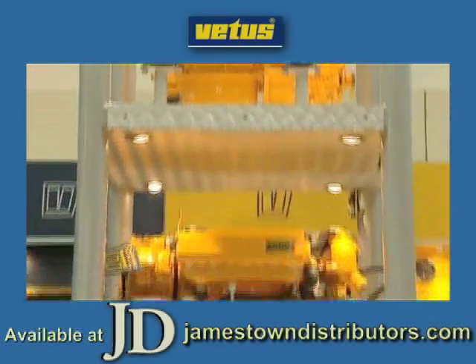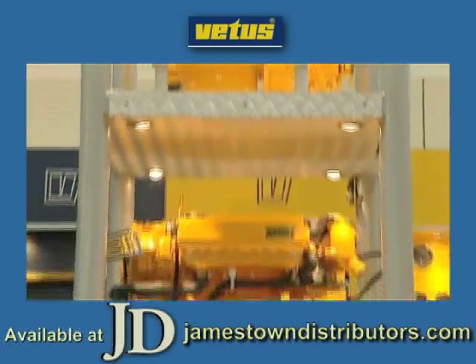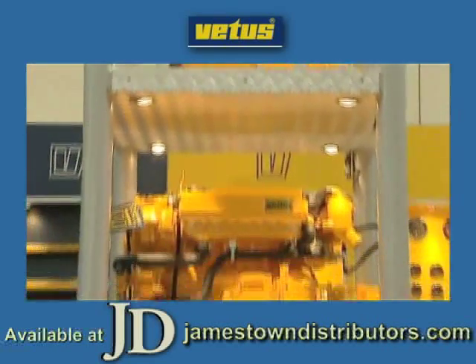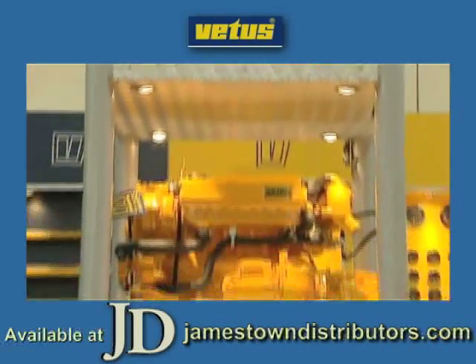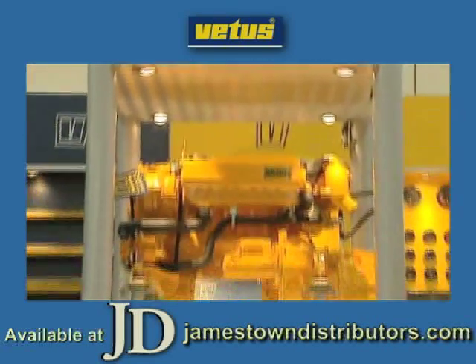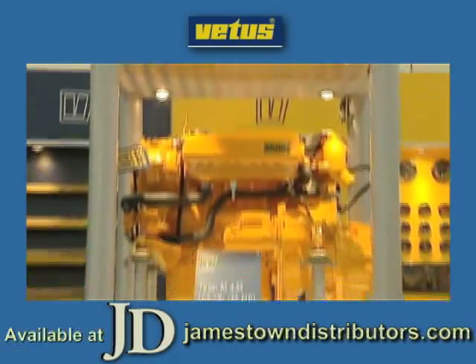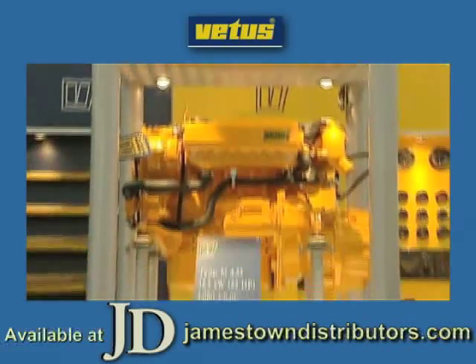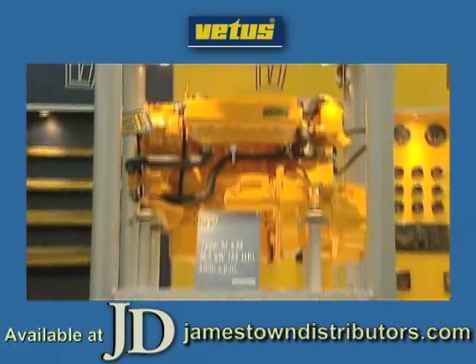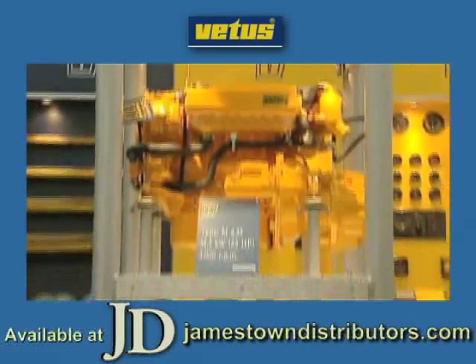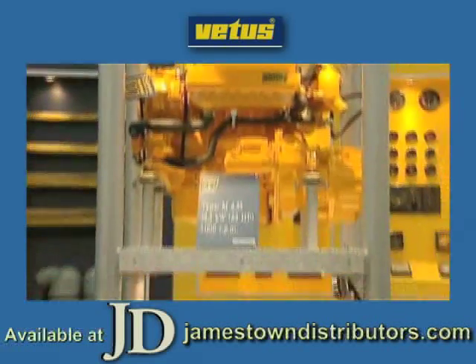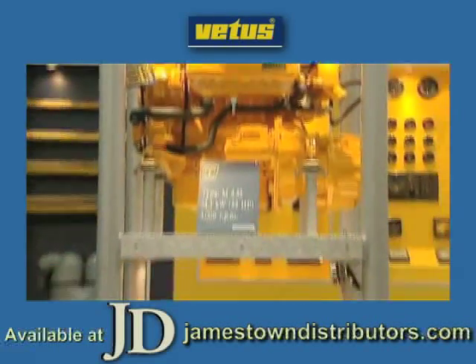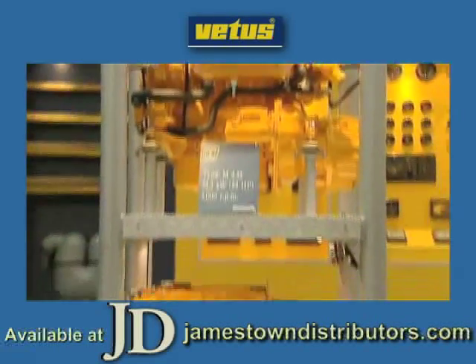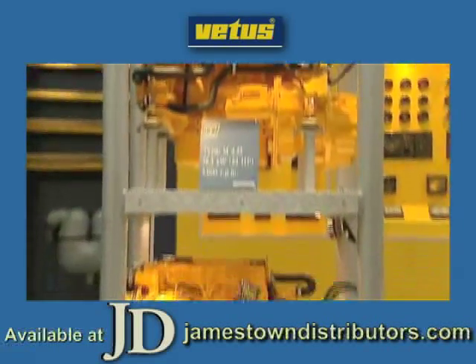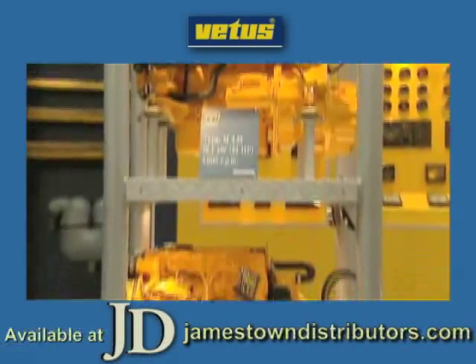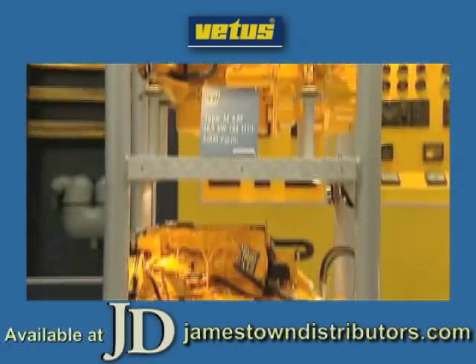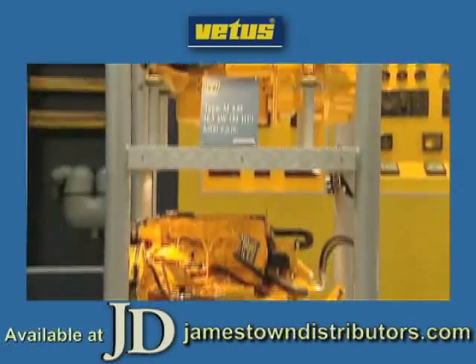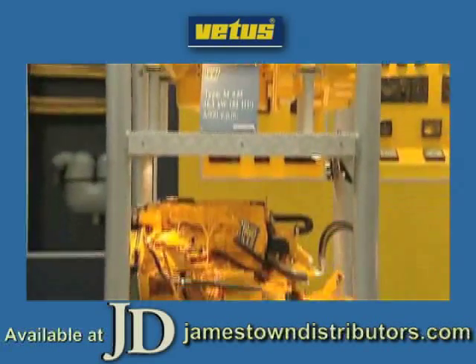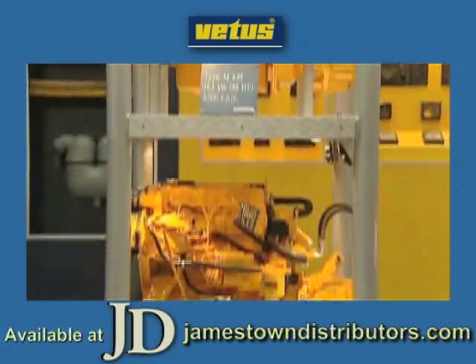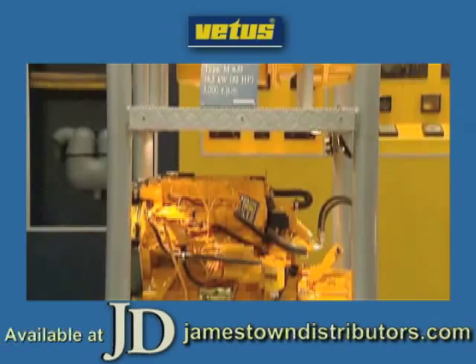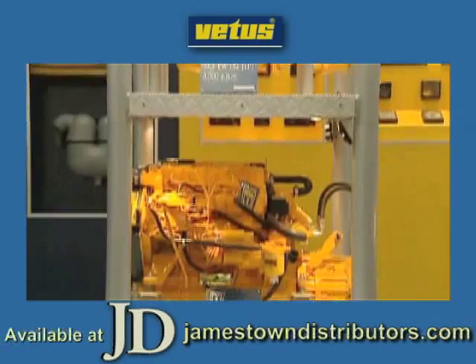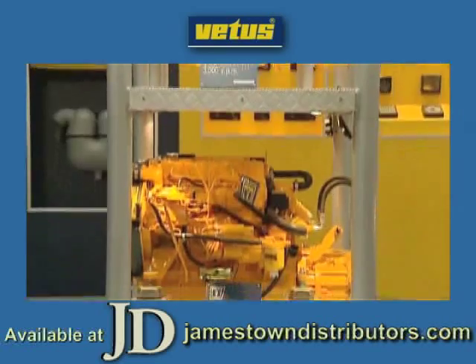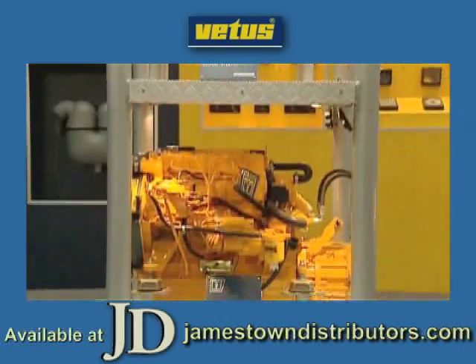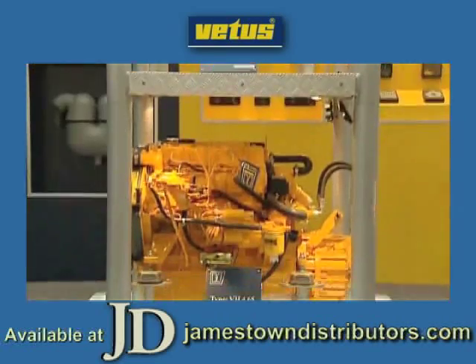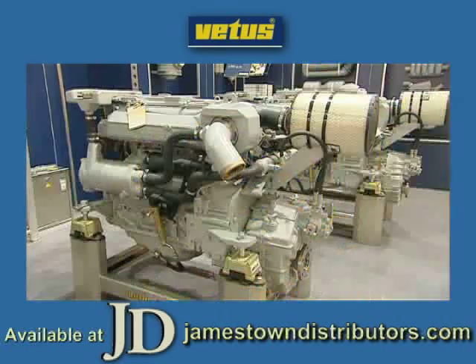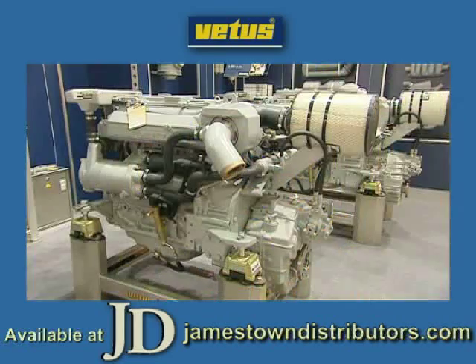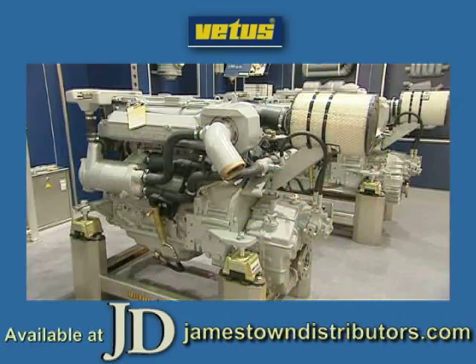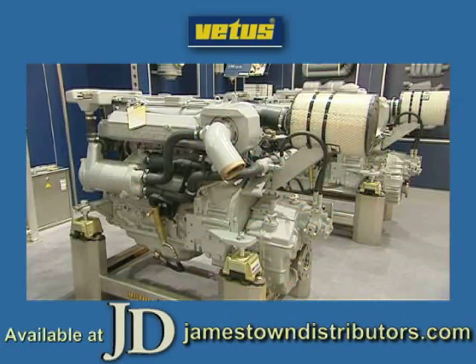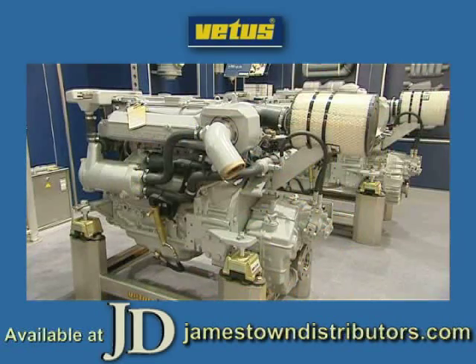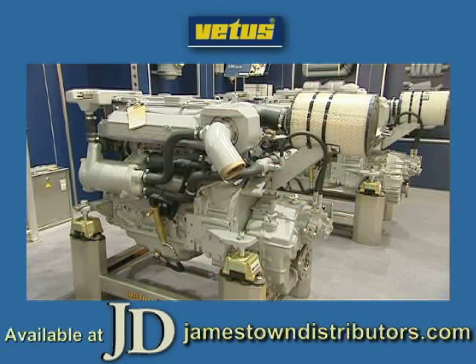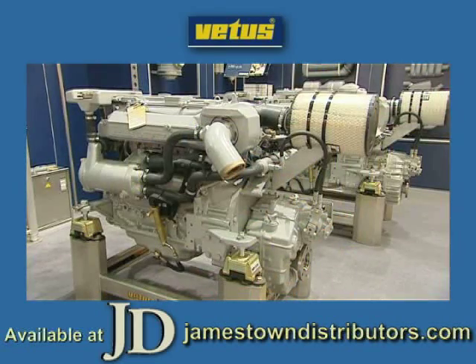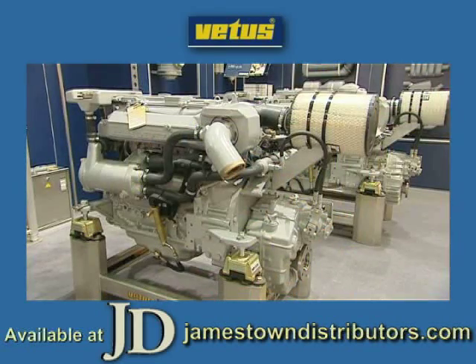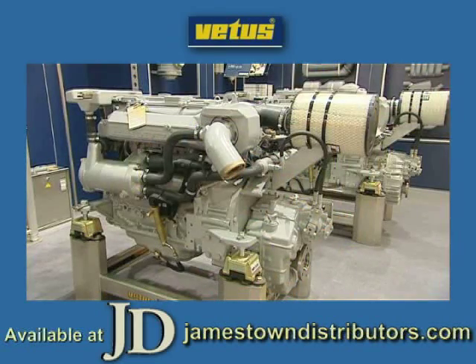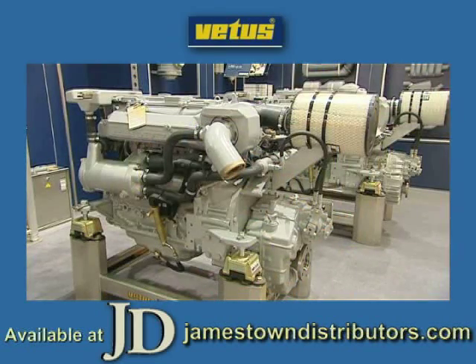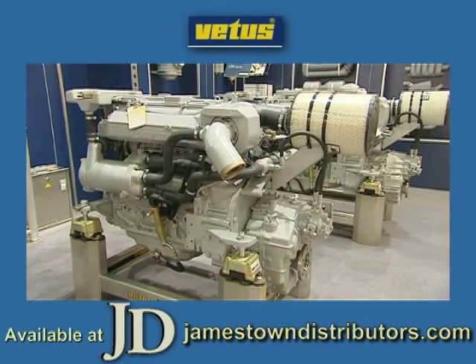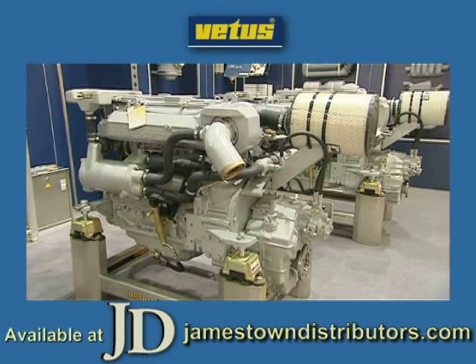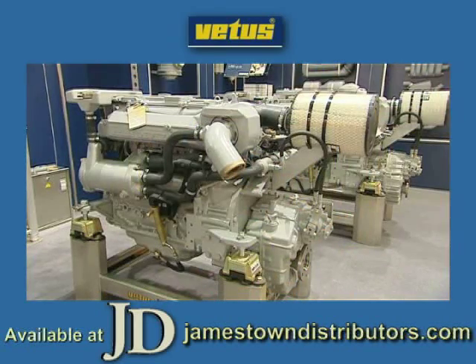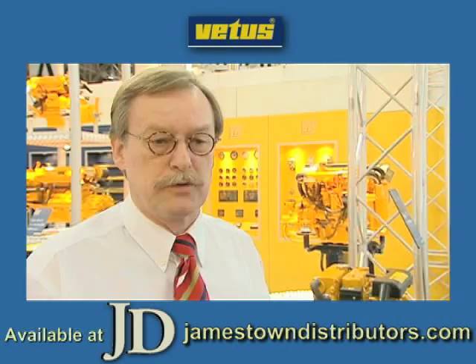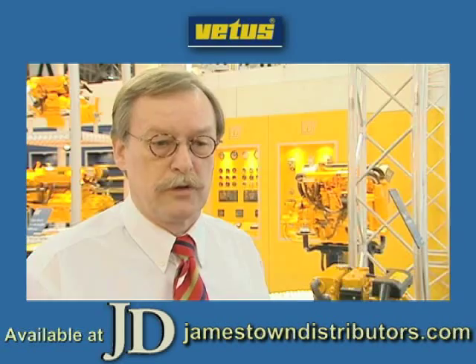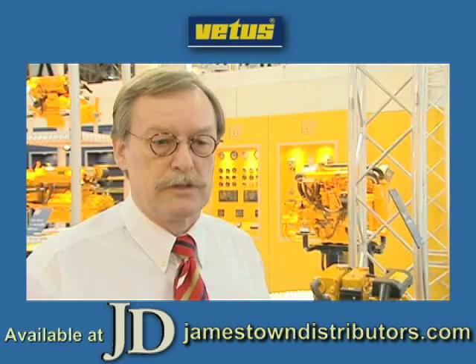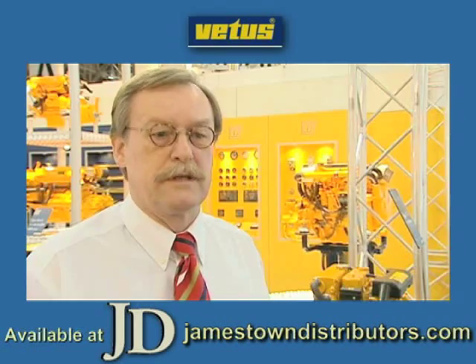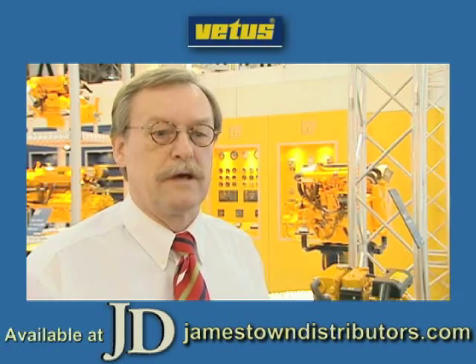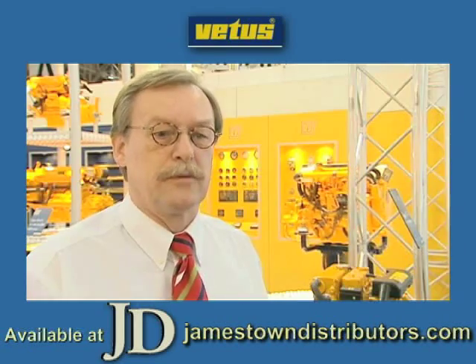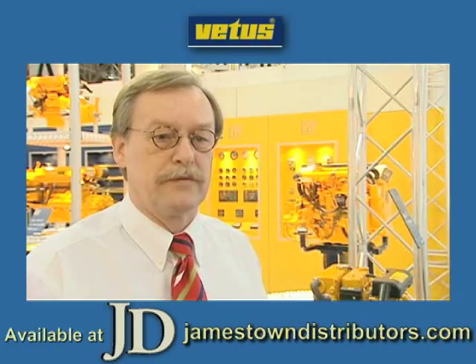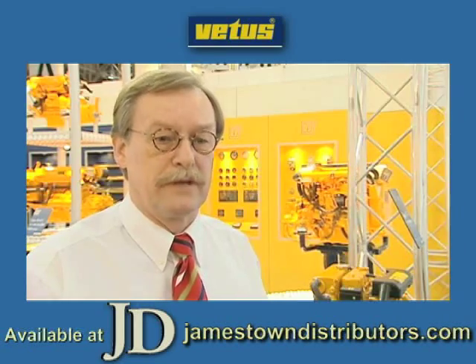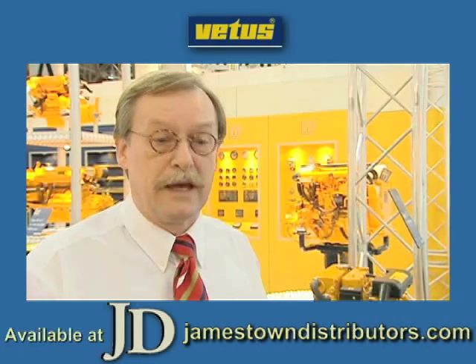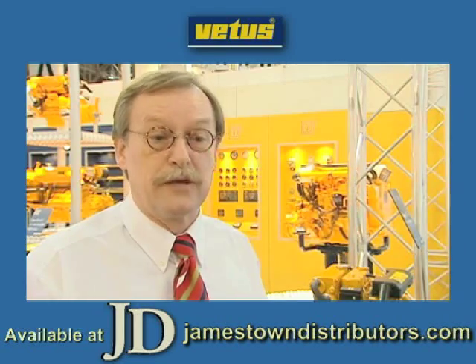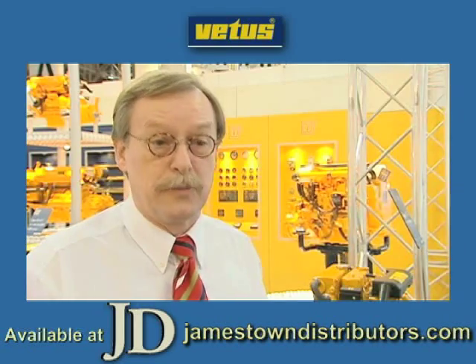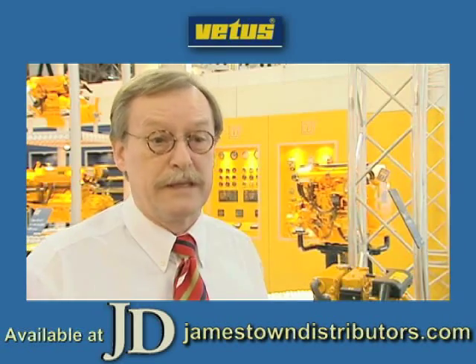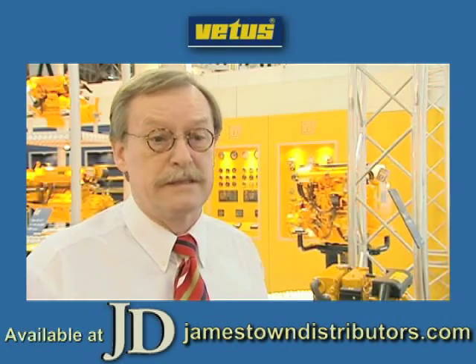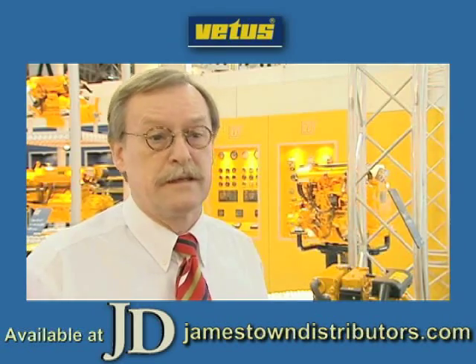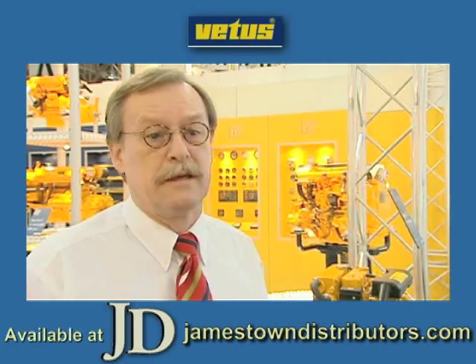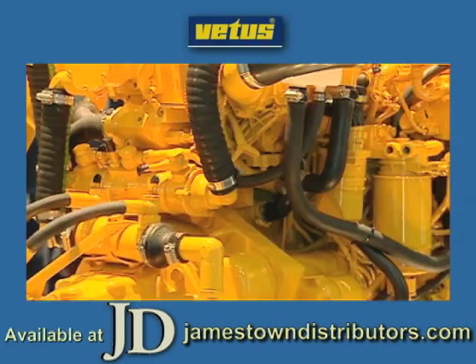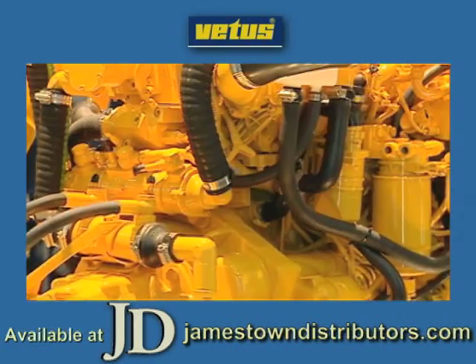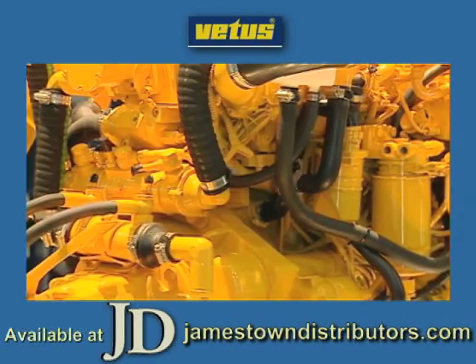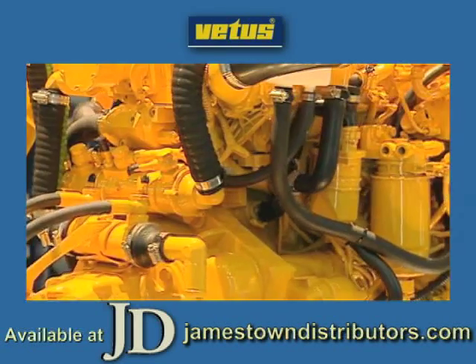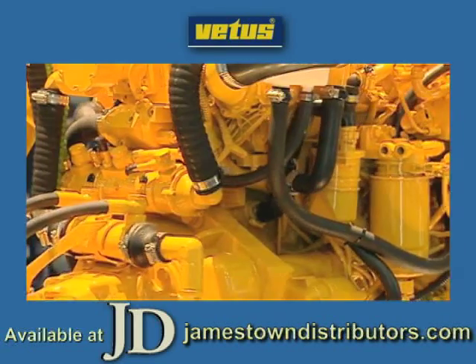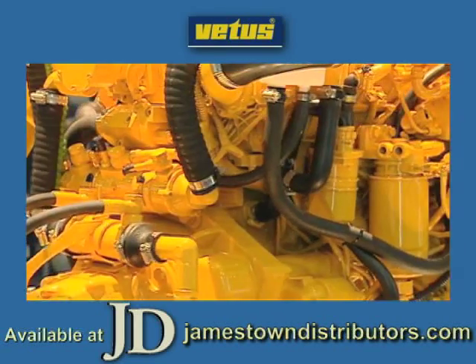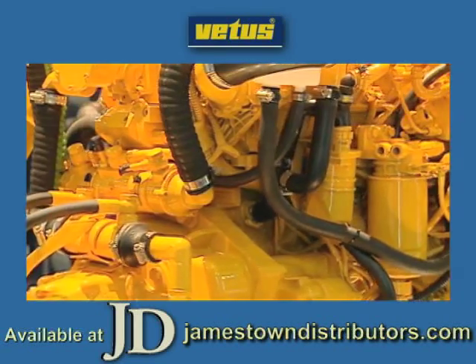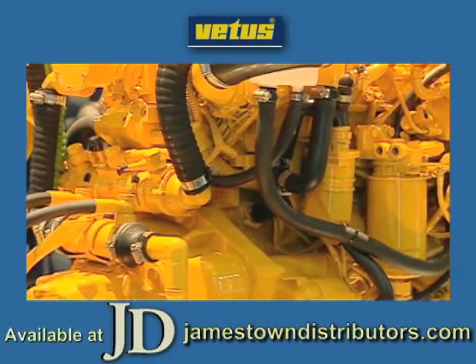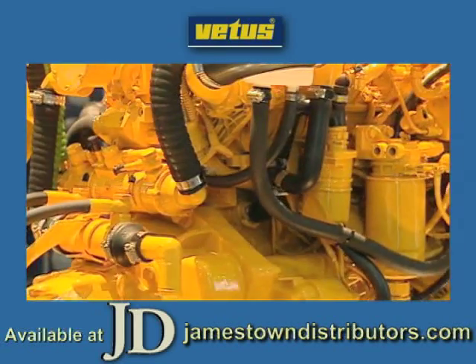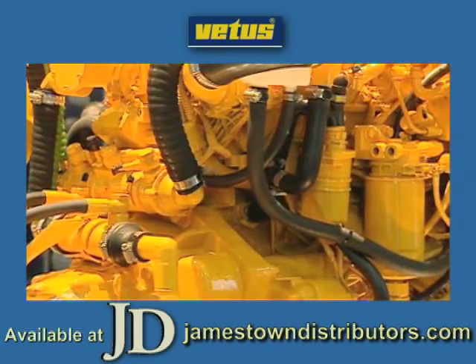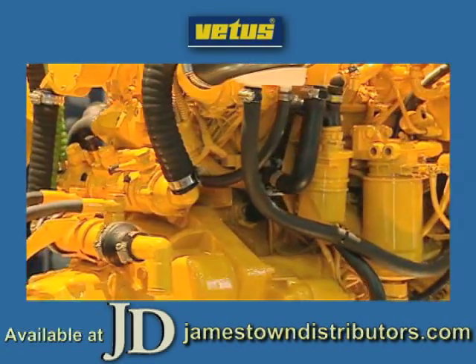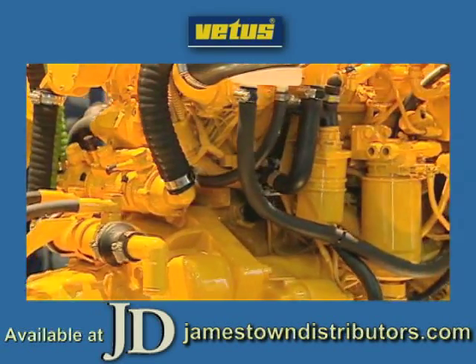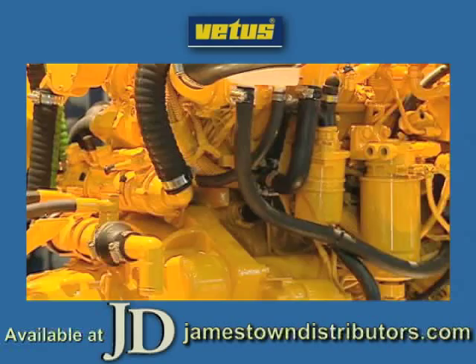So we found we had the small ones, the big — what we call the working horses from Deutz — and now we have the lightweight common rail engine.